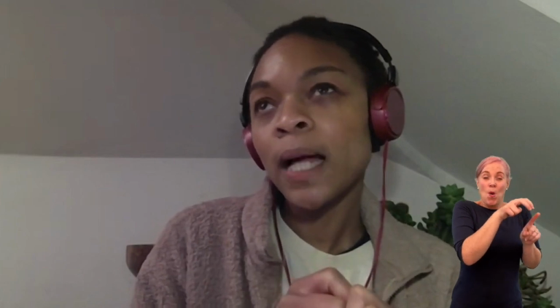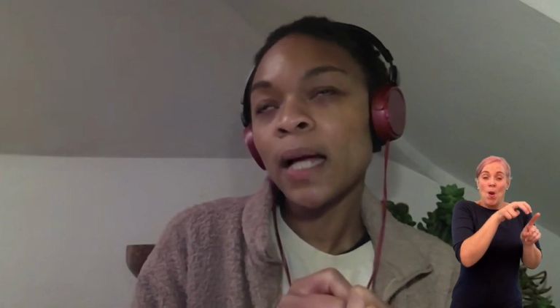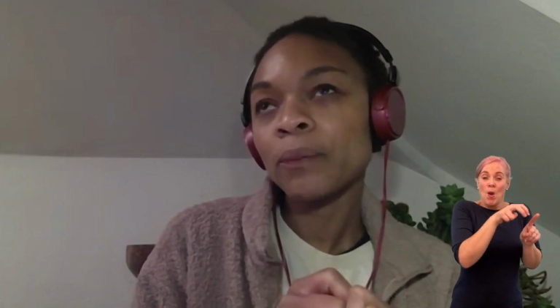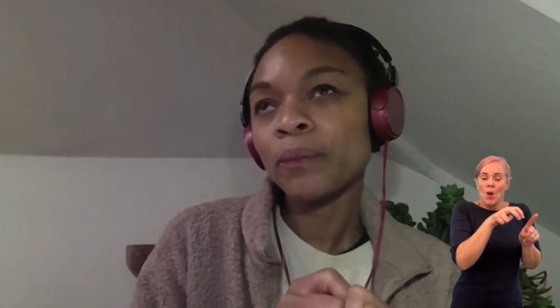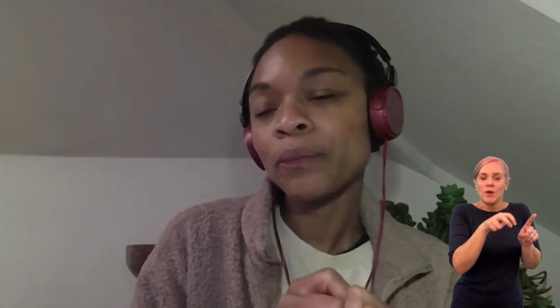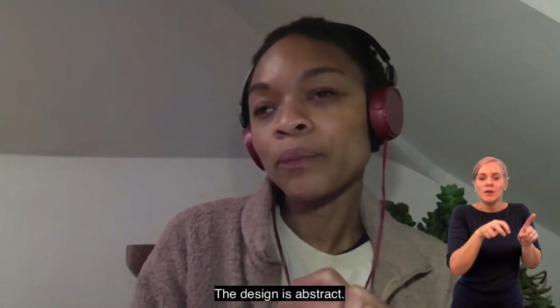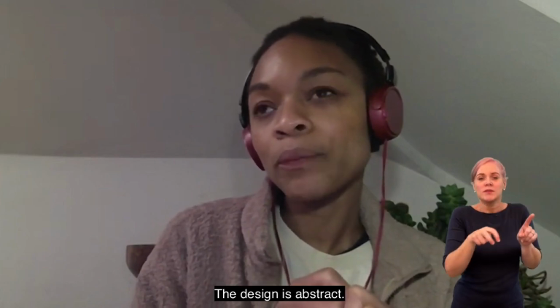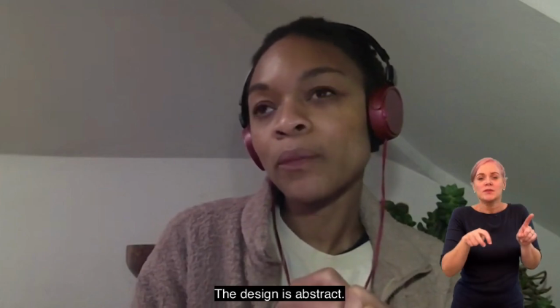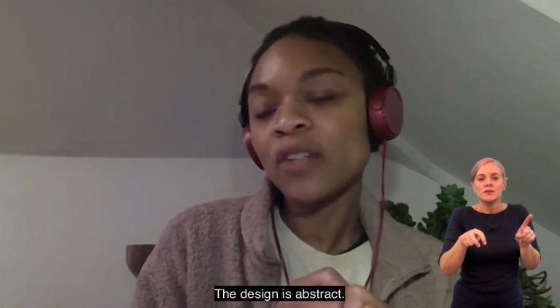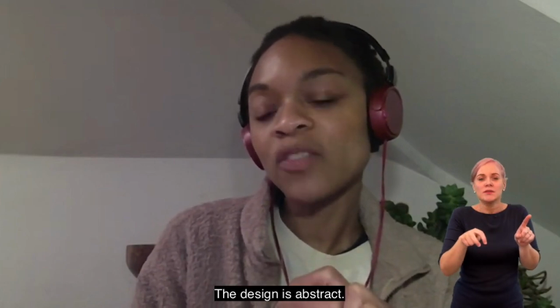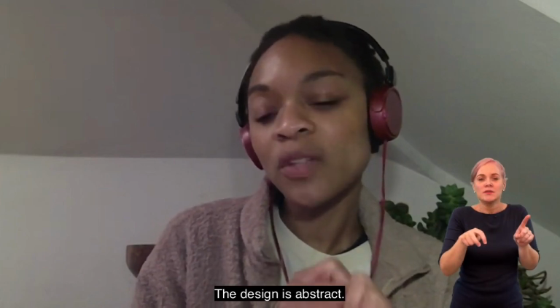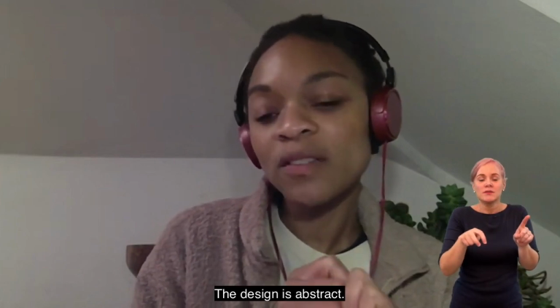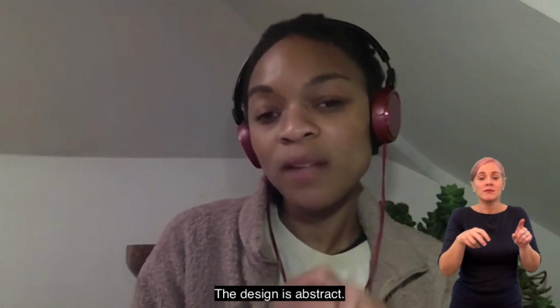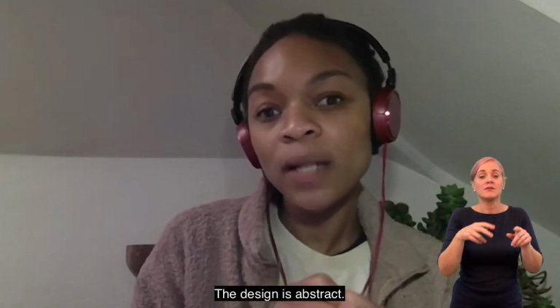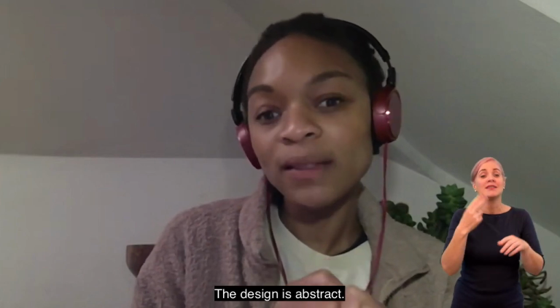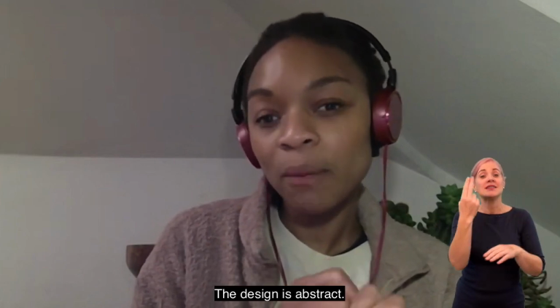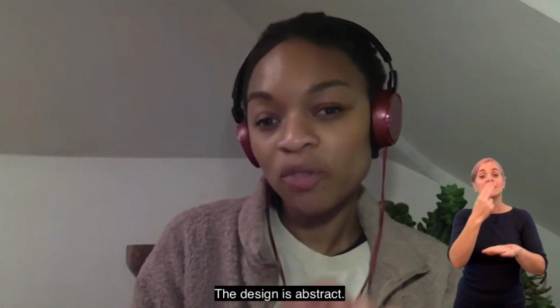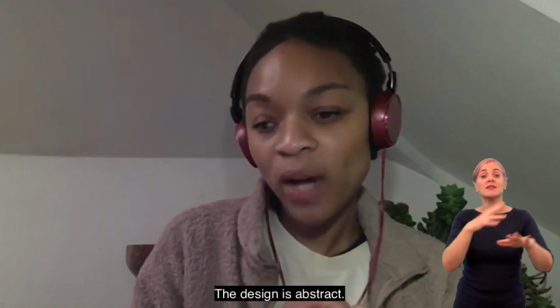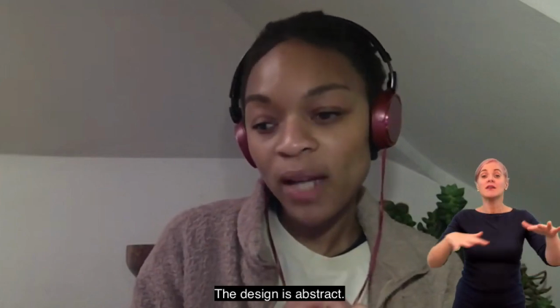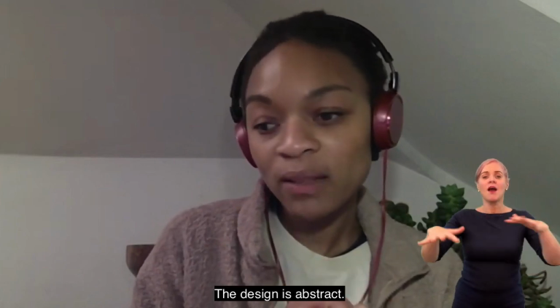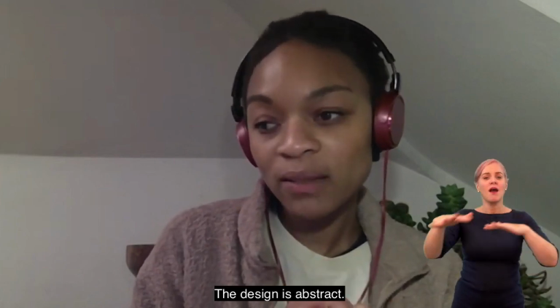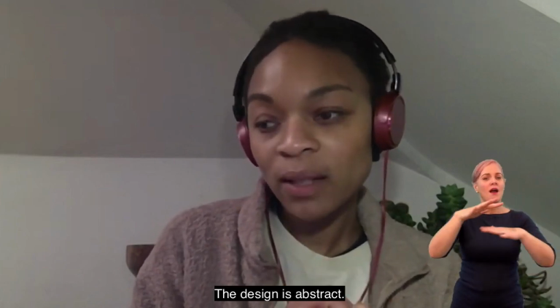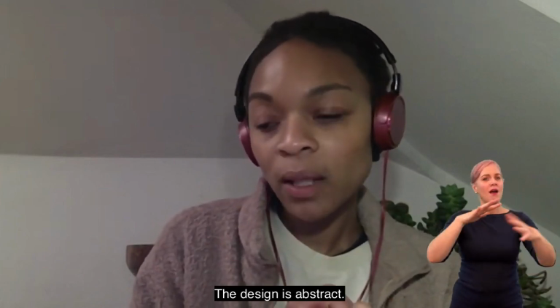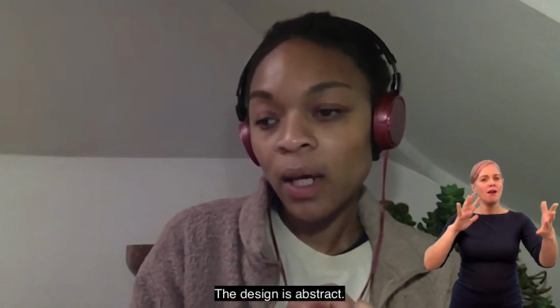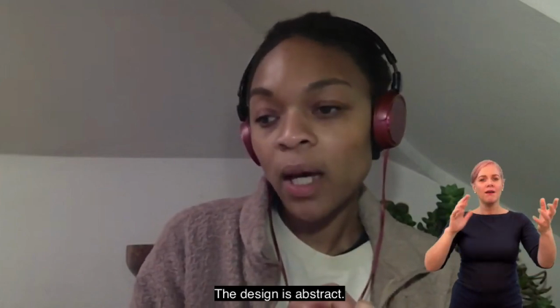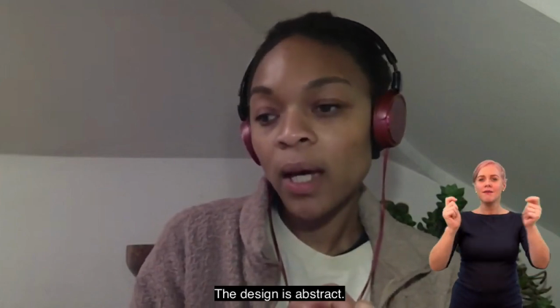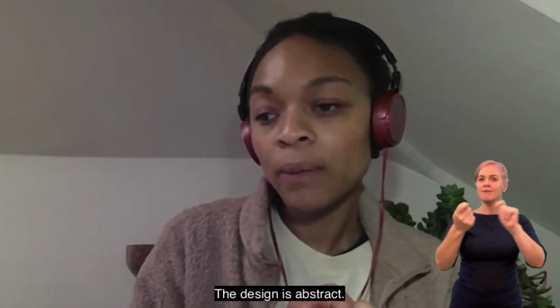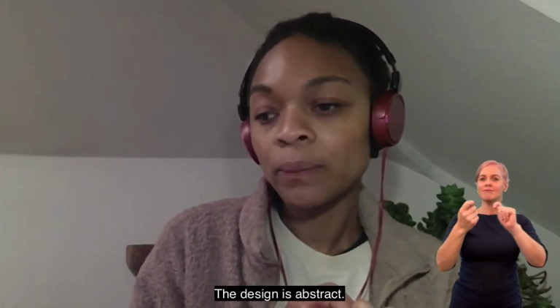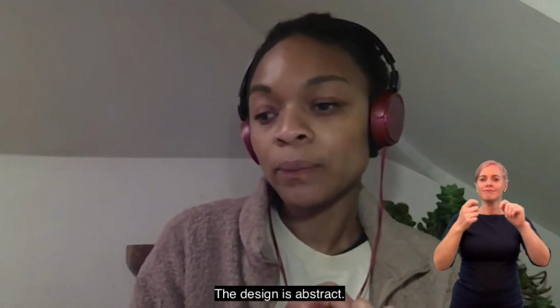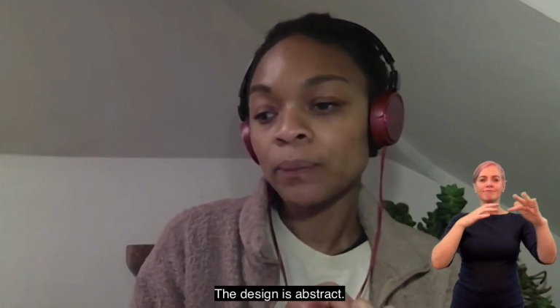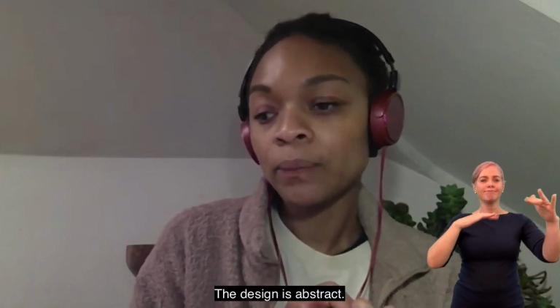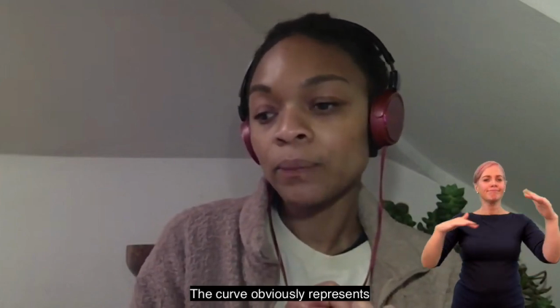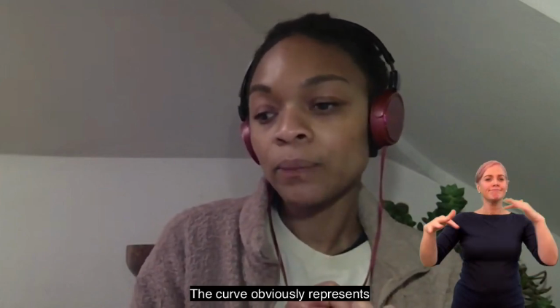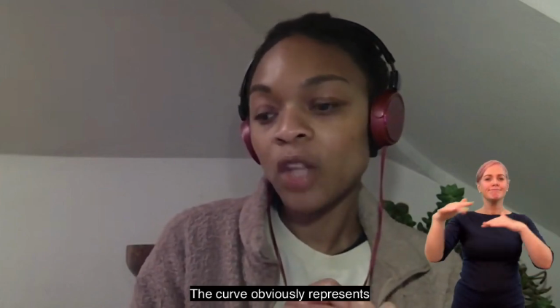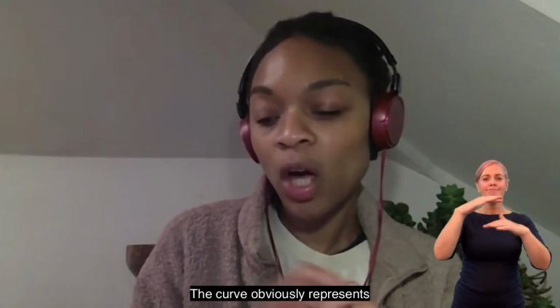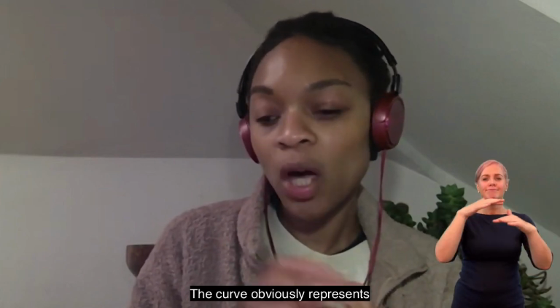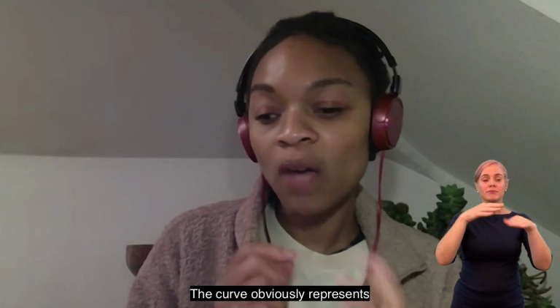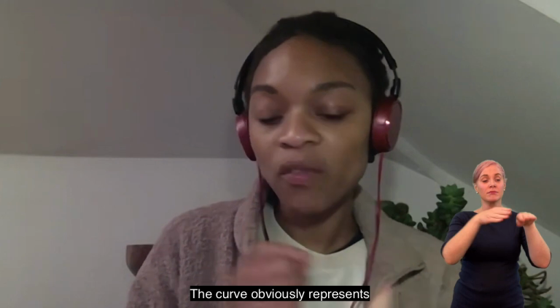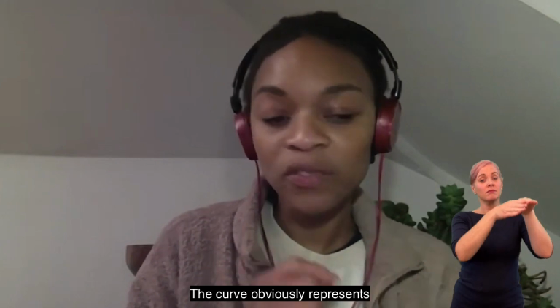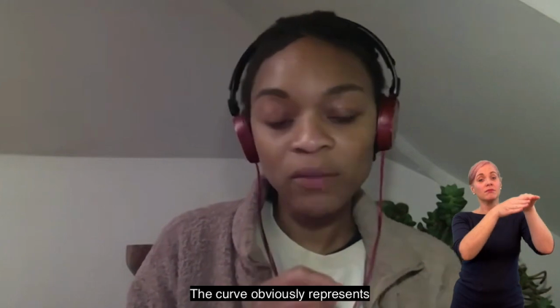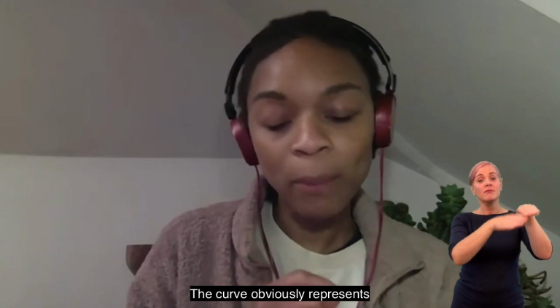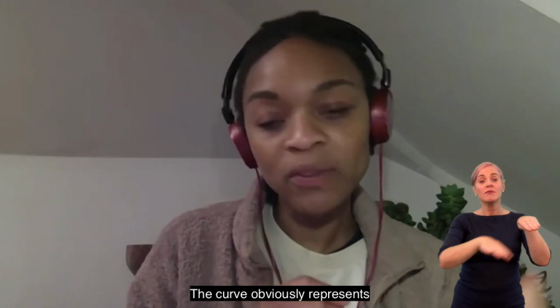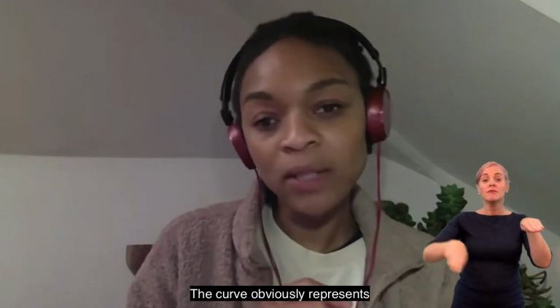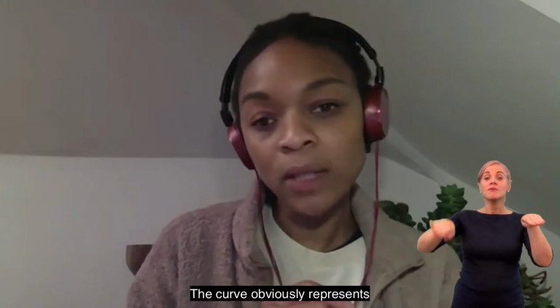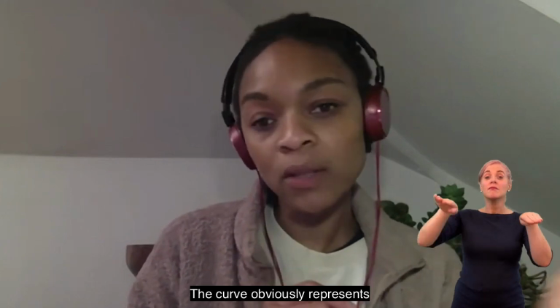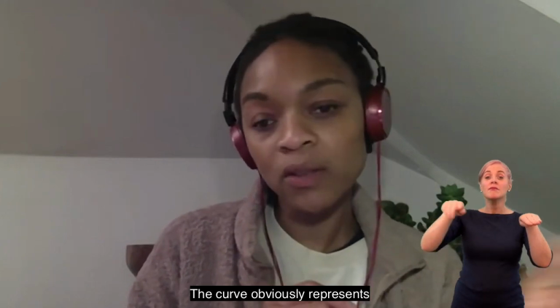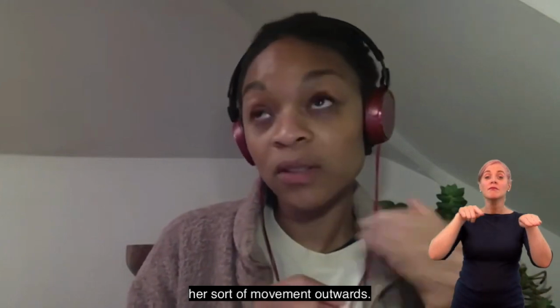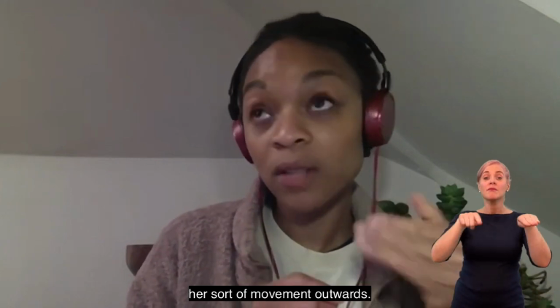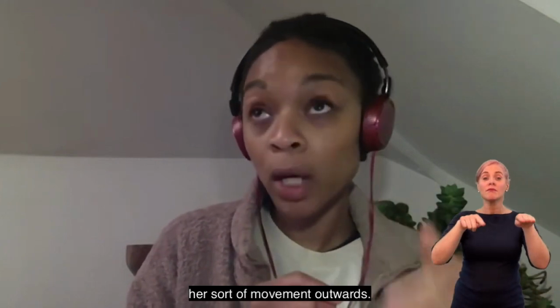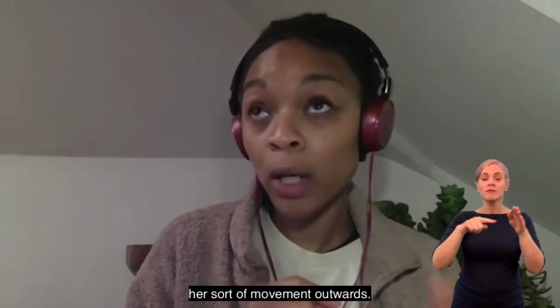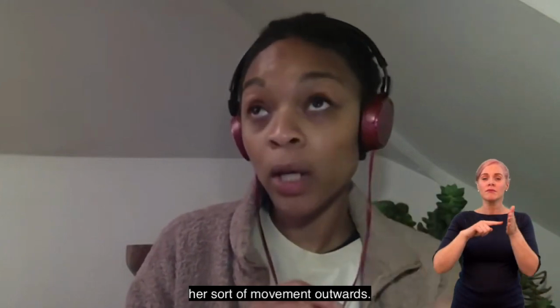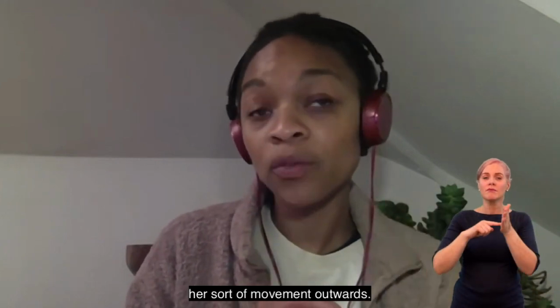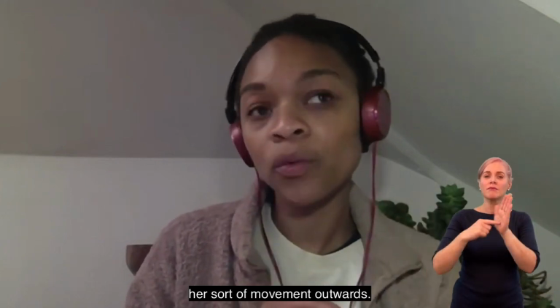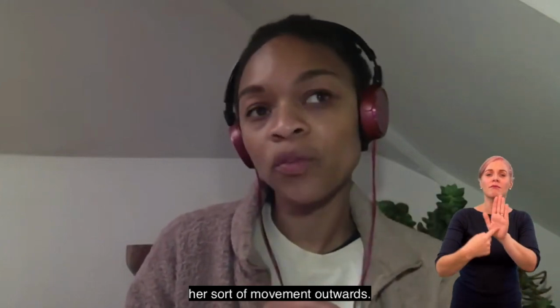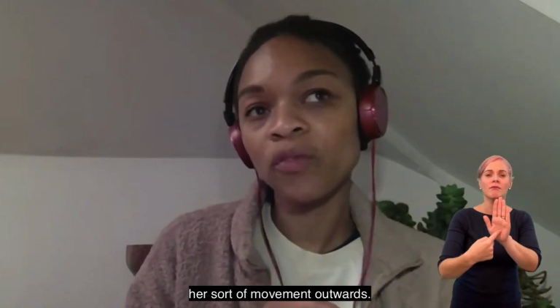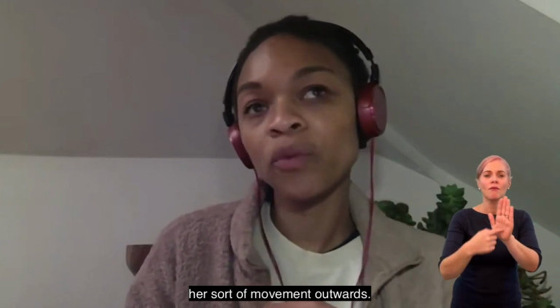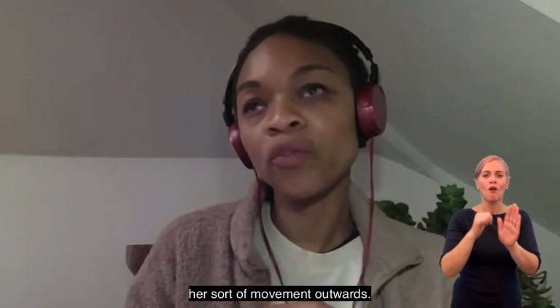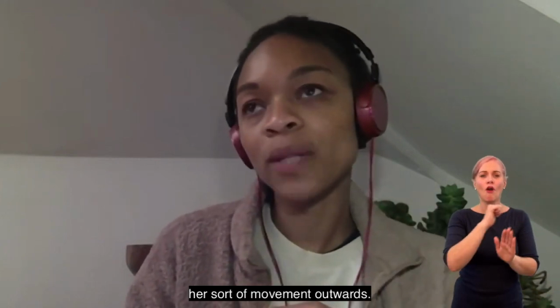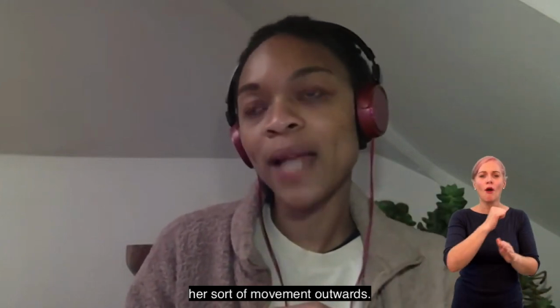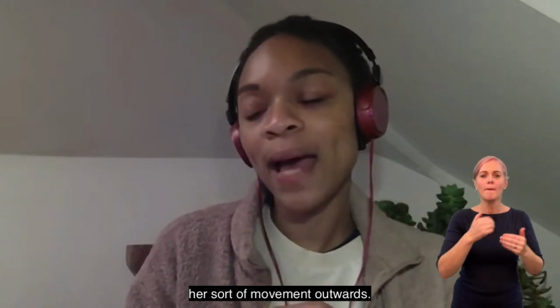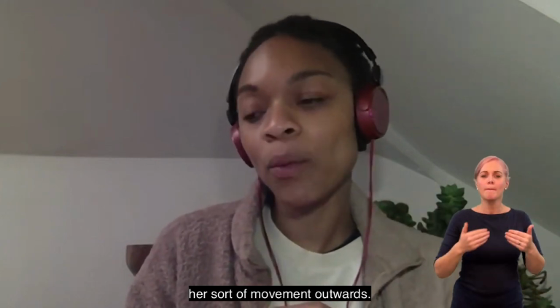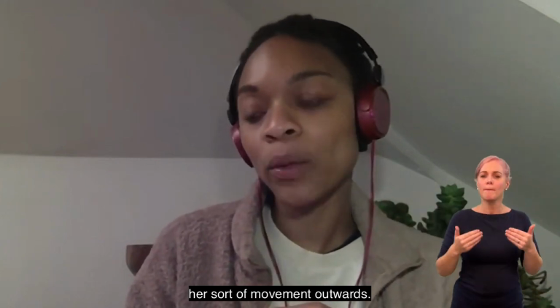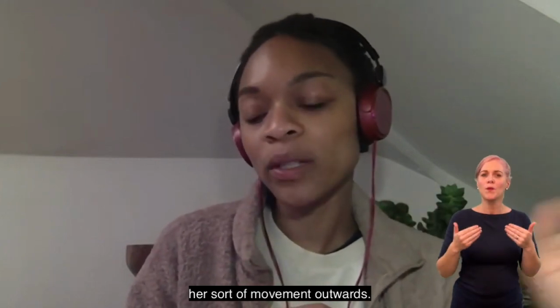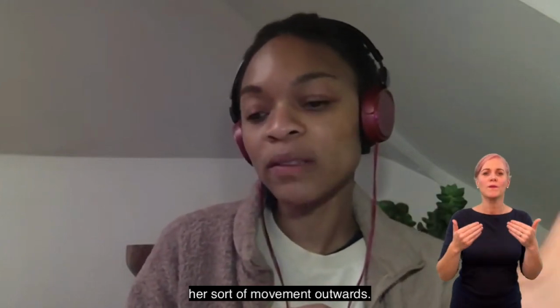The design is abstract. The curve obviously represents her sort of movement outwards.